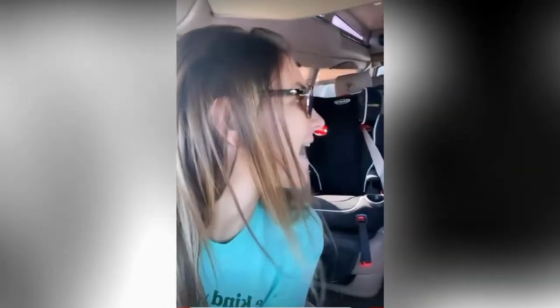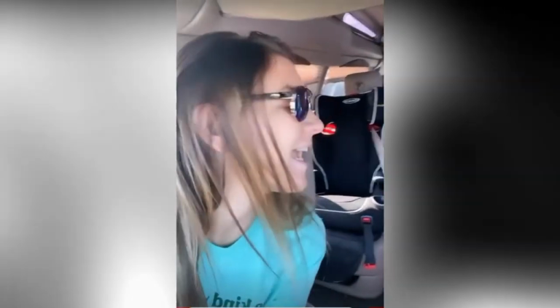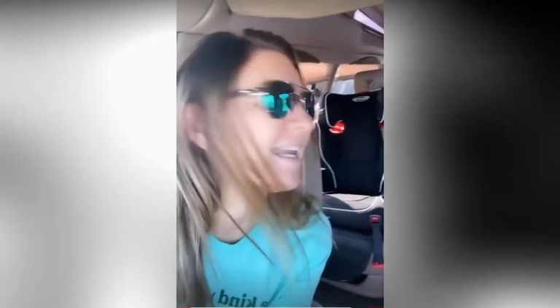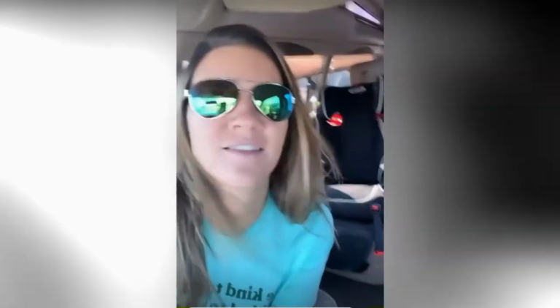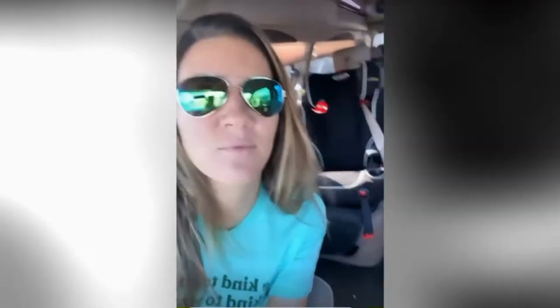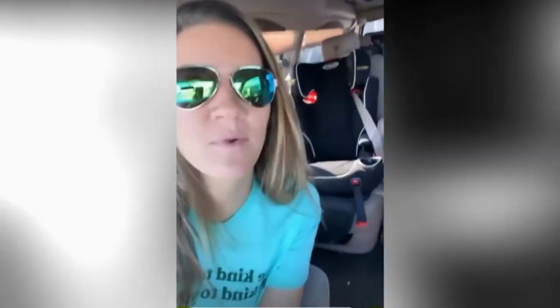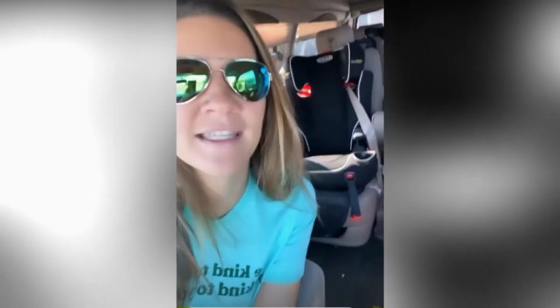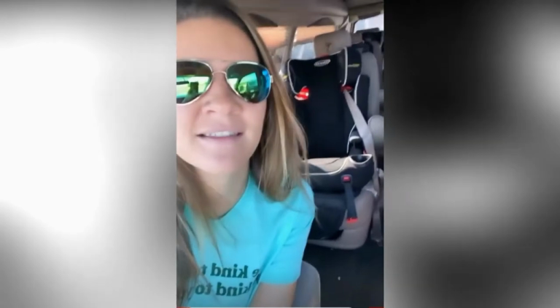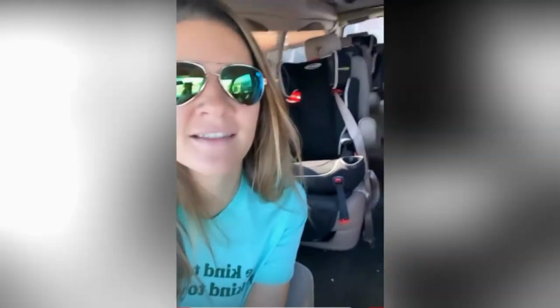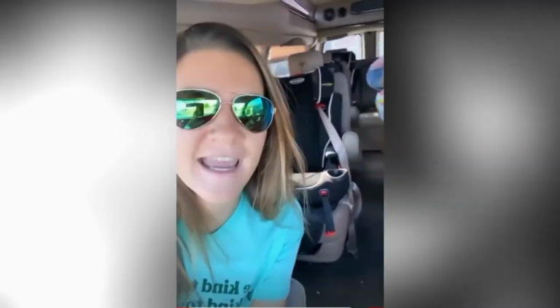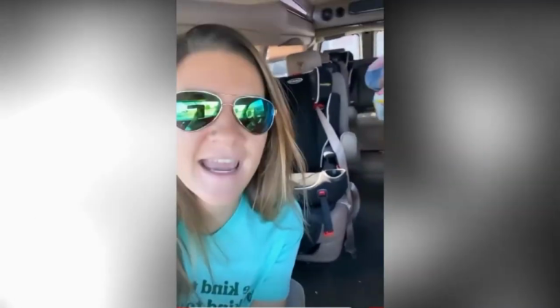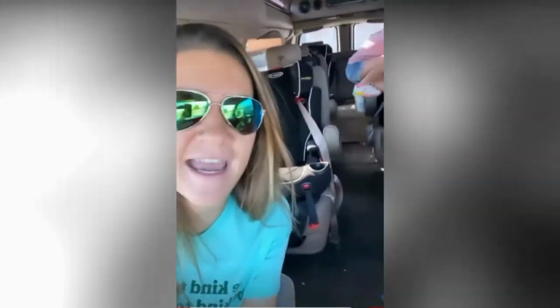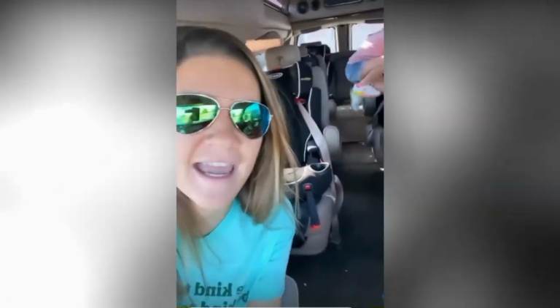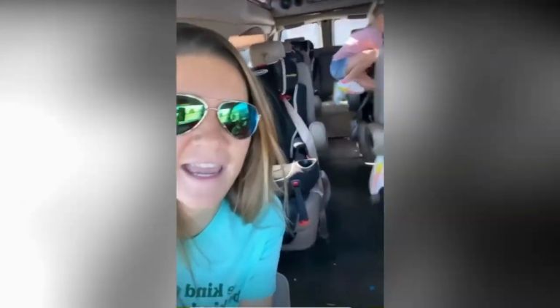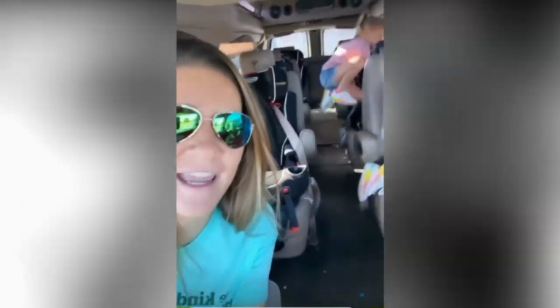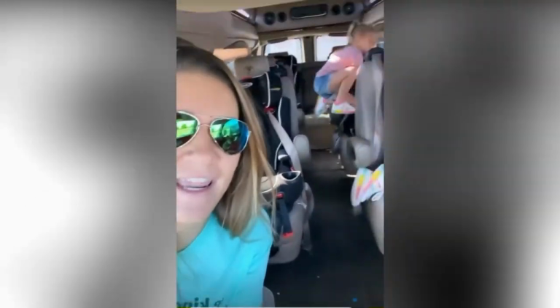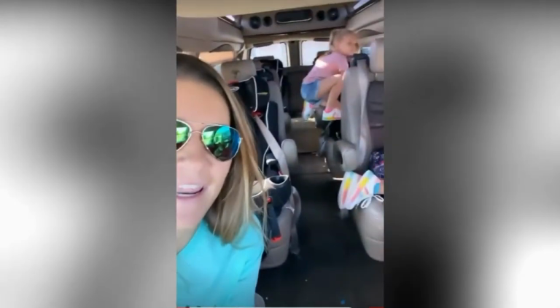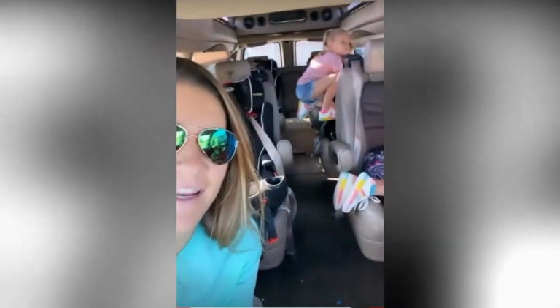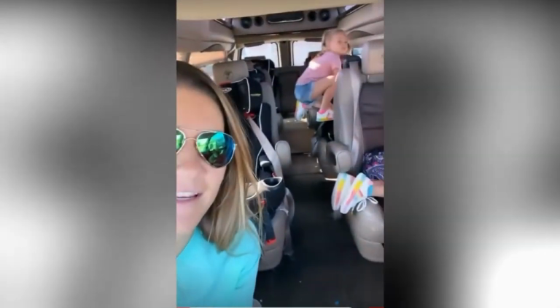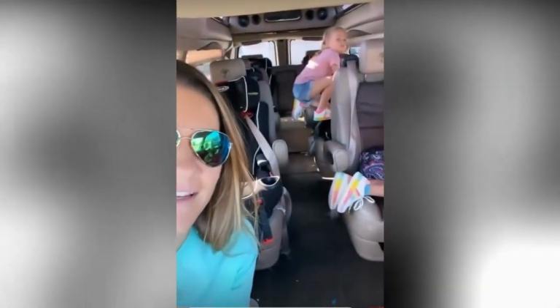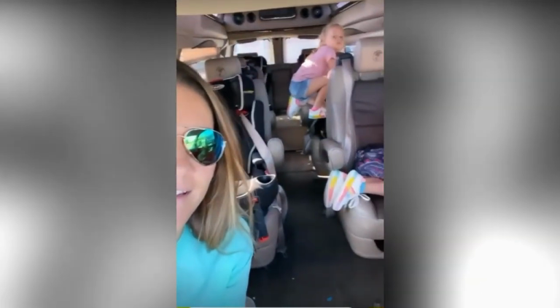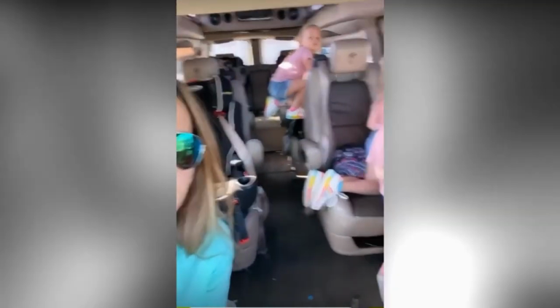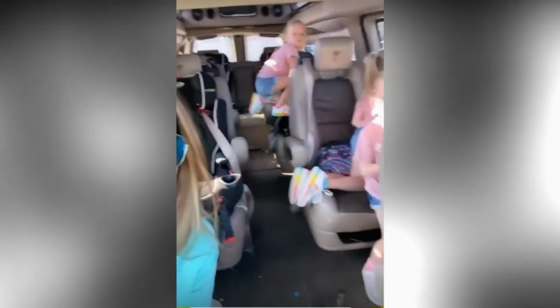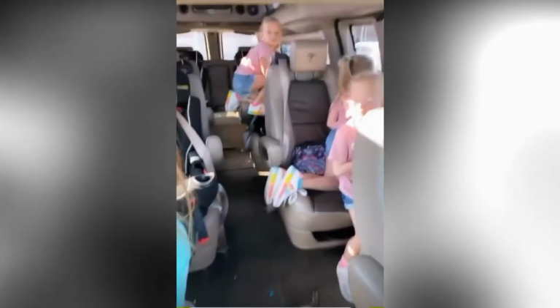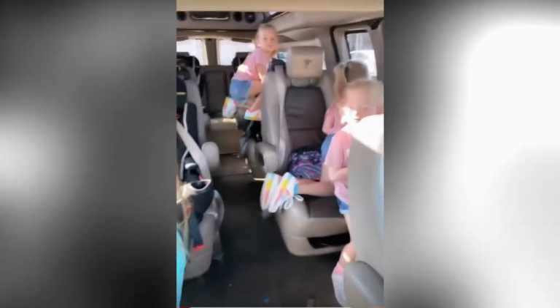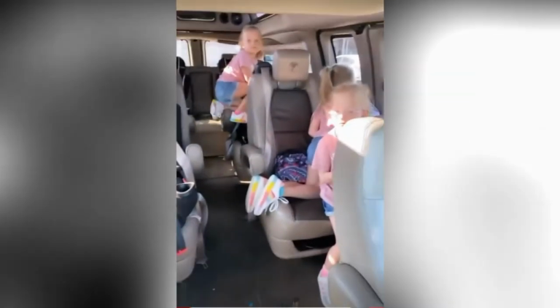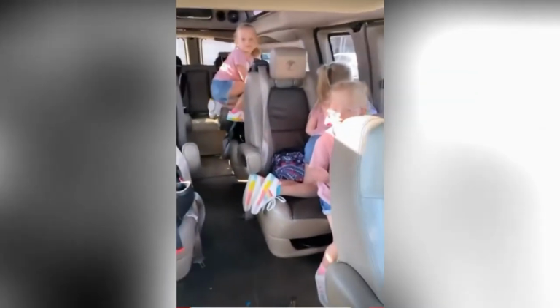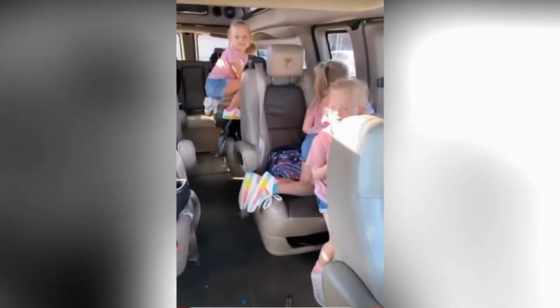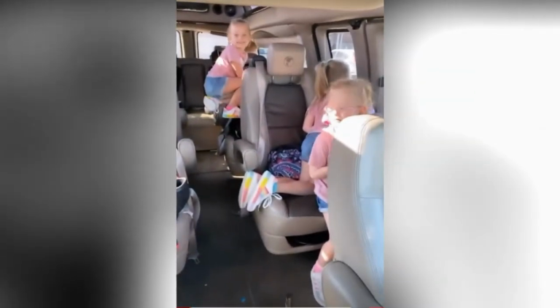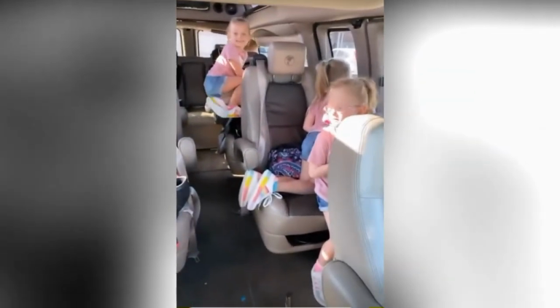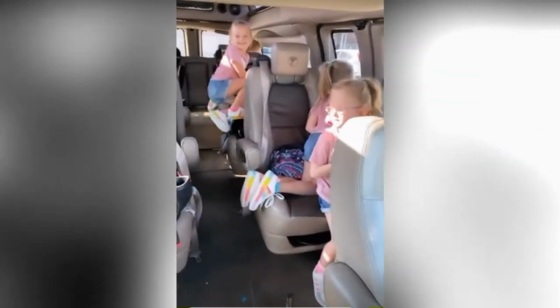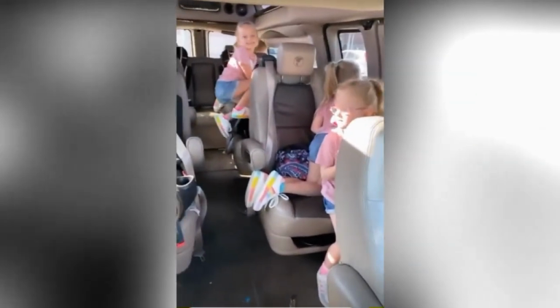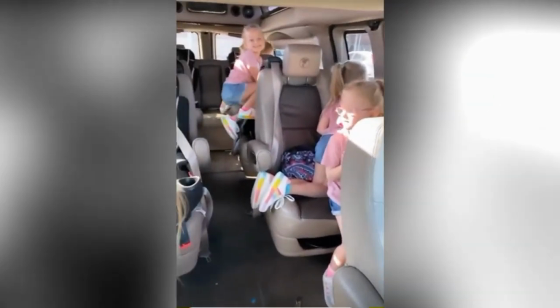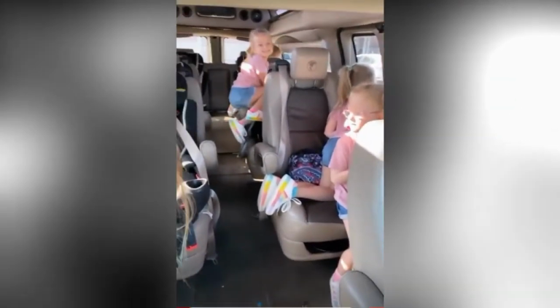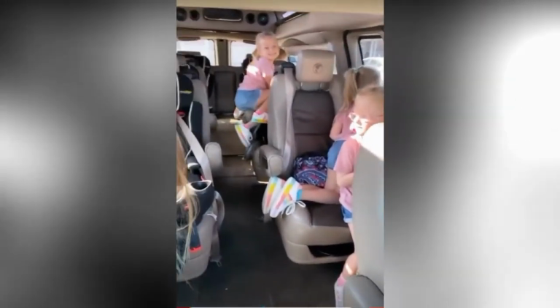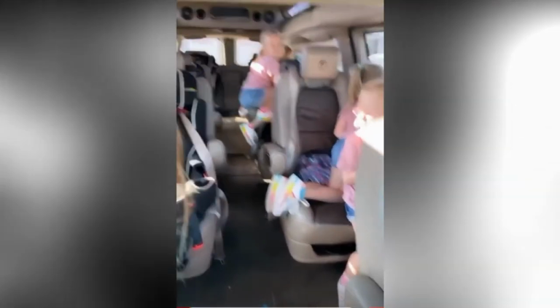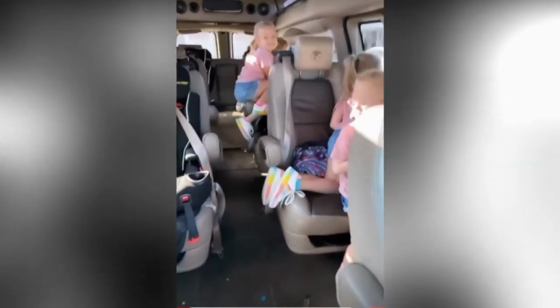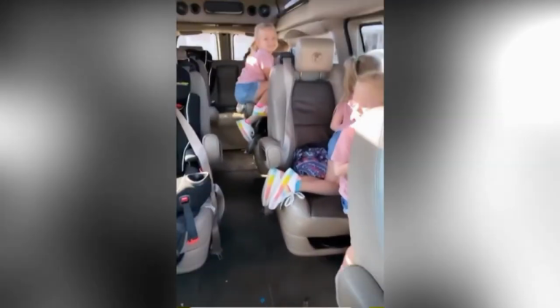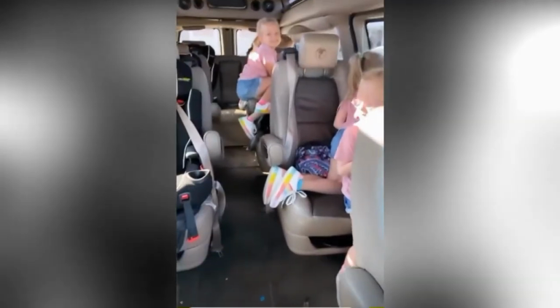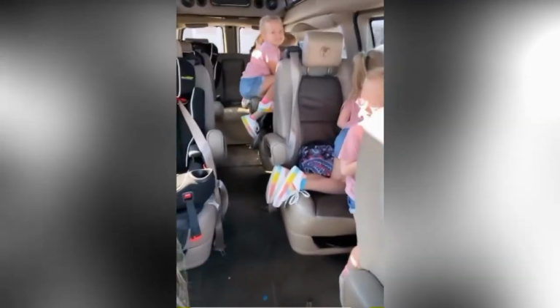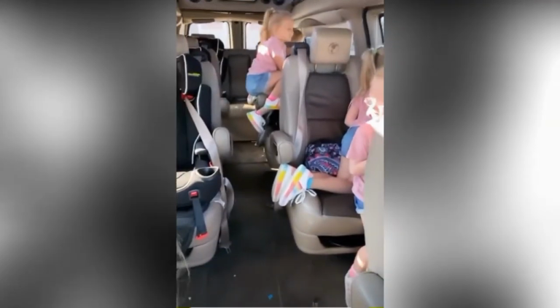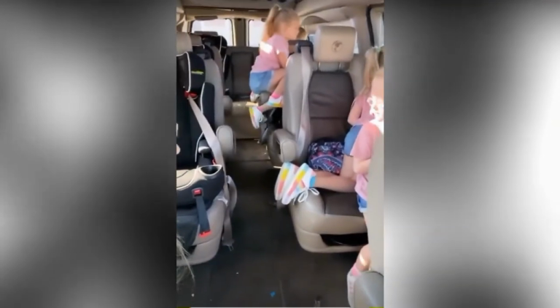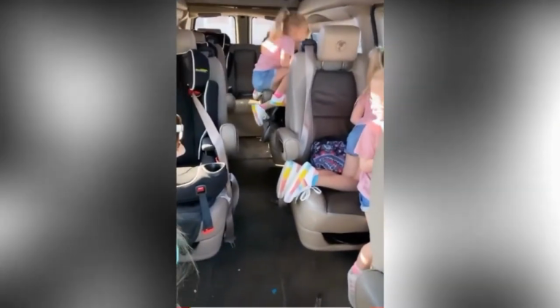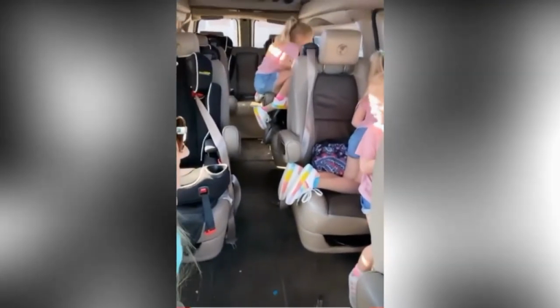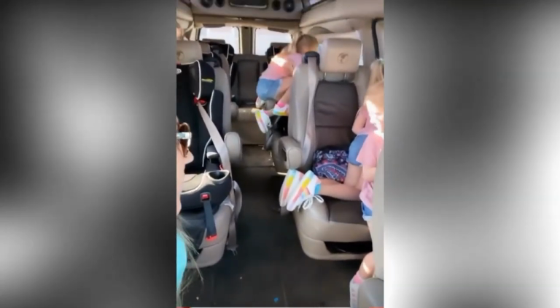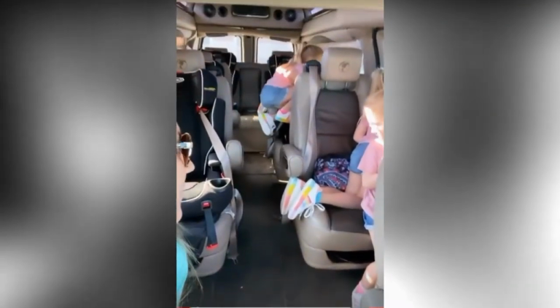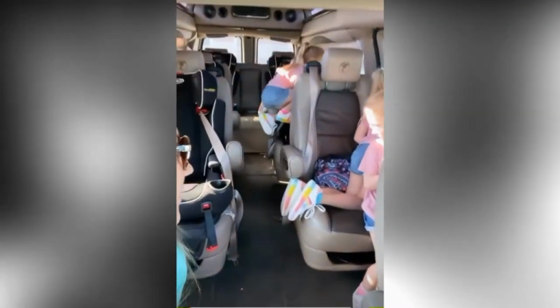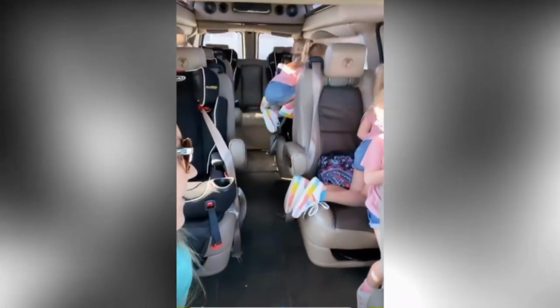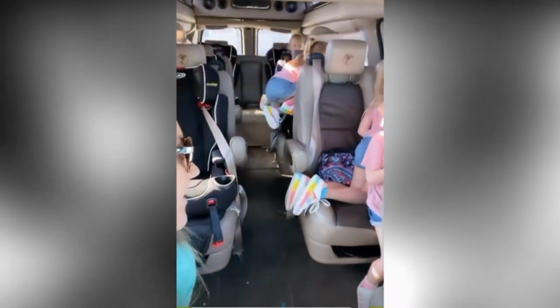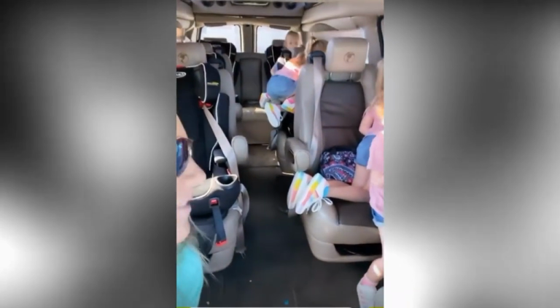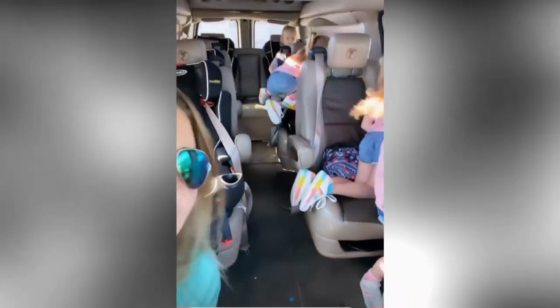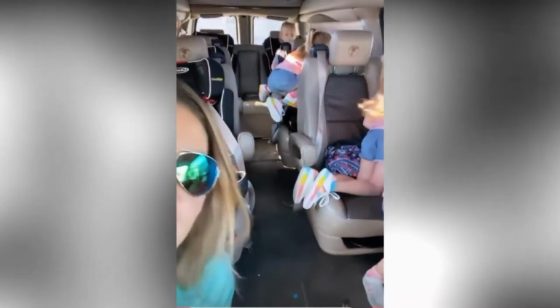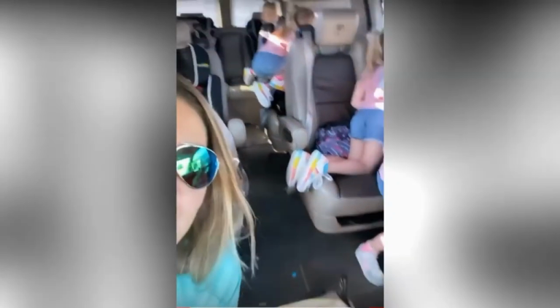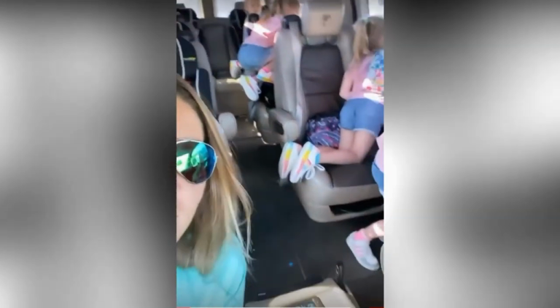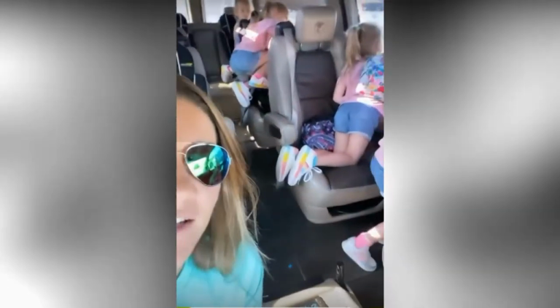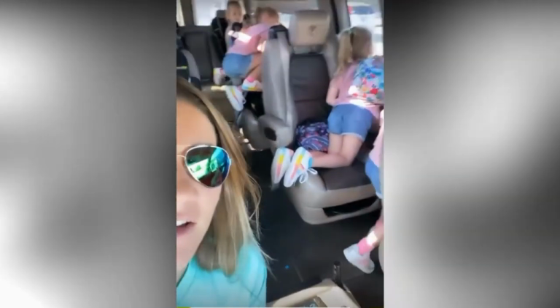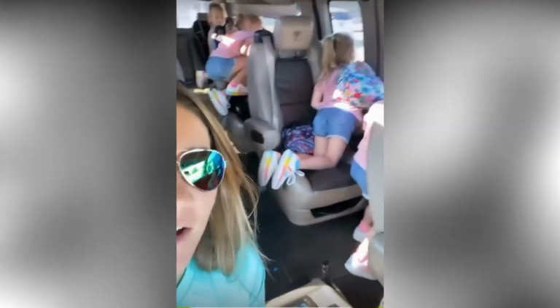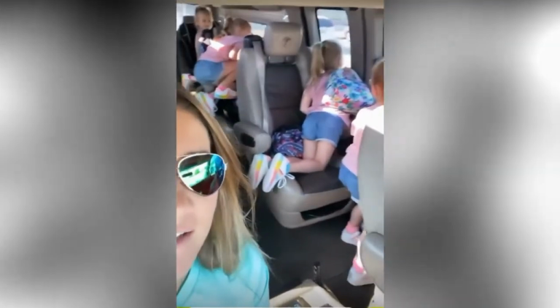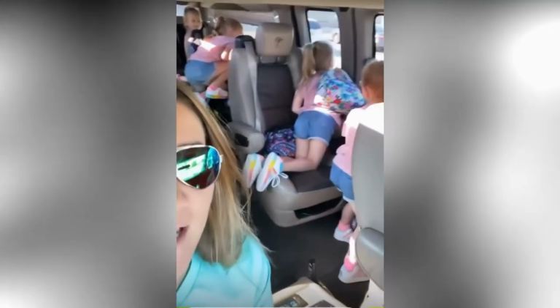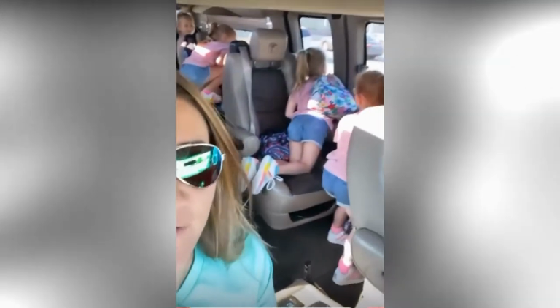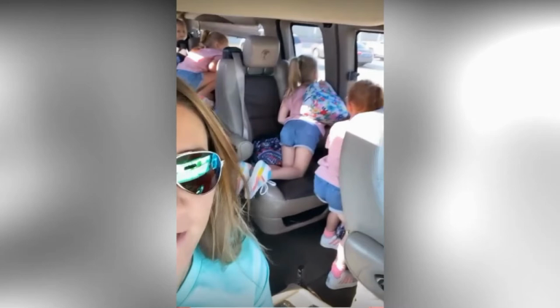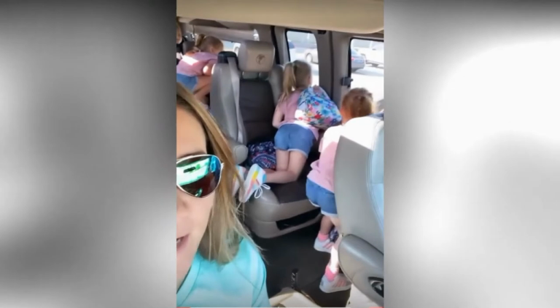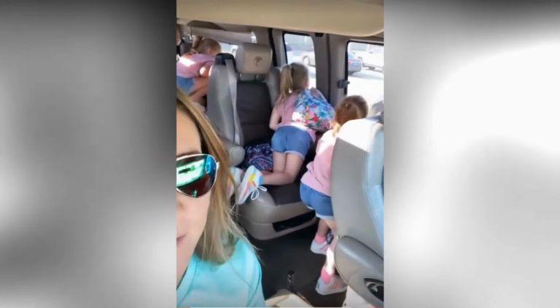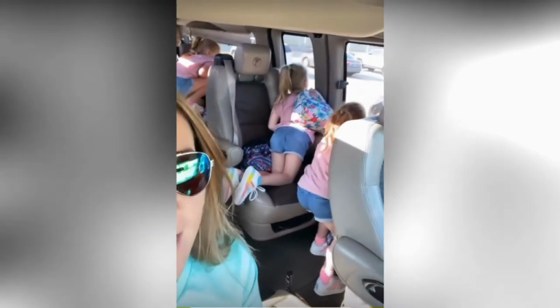It's Wednesday and we've got monkeys in the back climbing over seats apparently. Y'all excited for camp today?